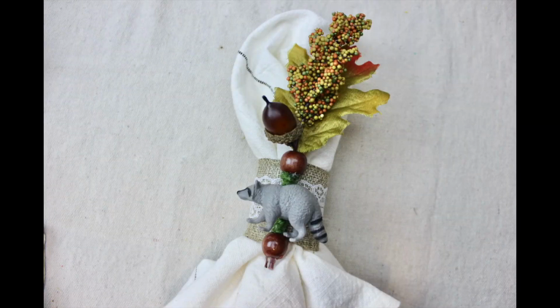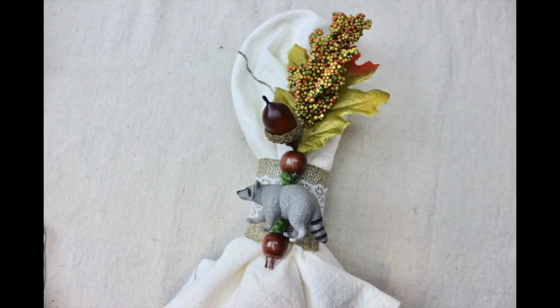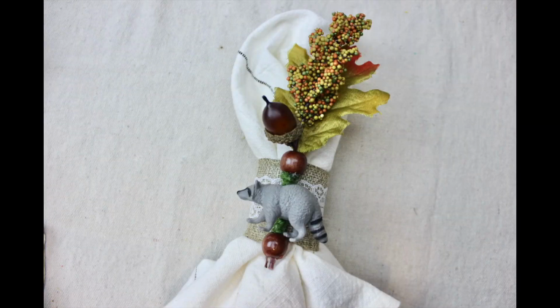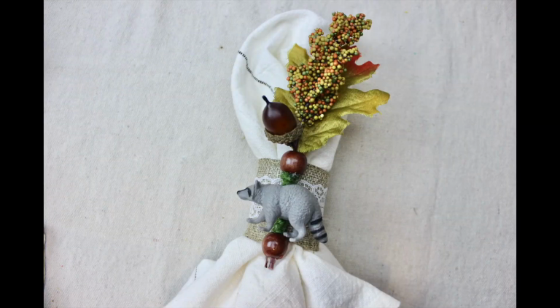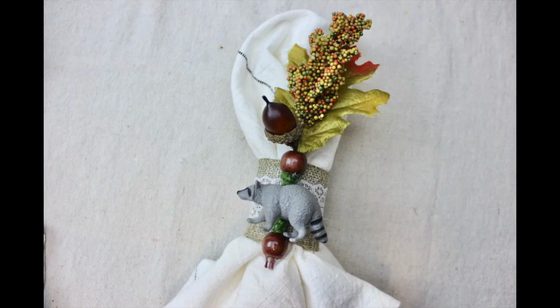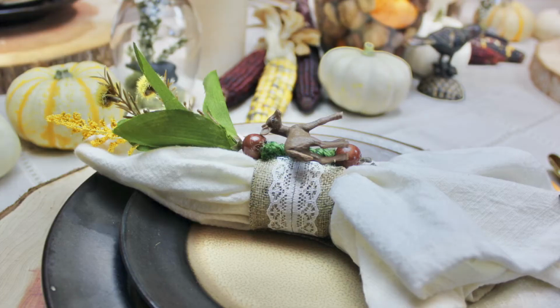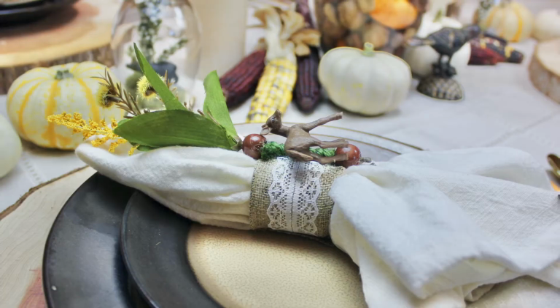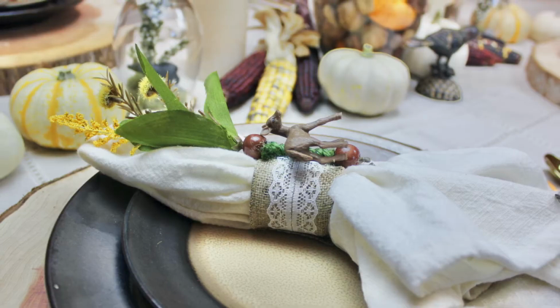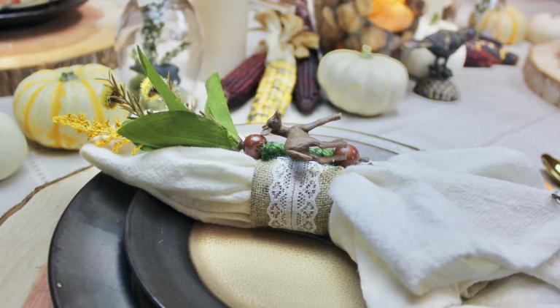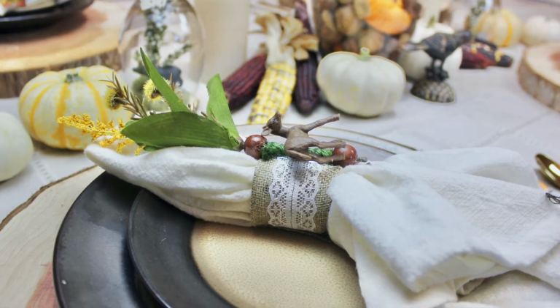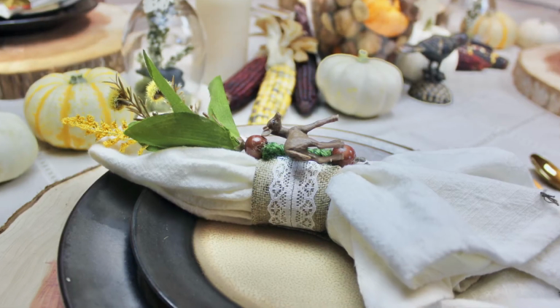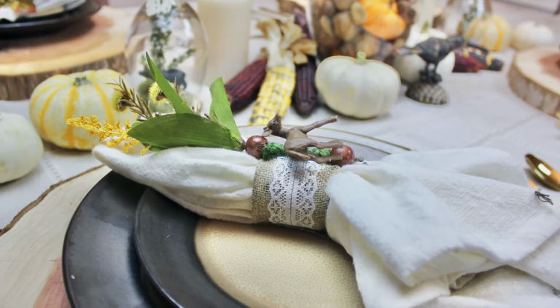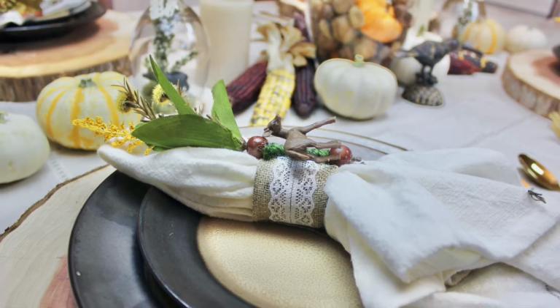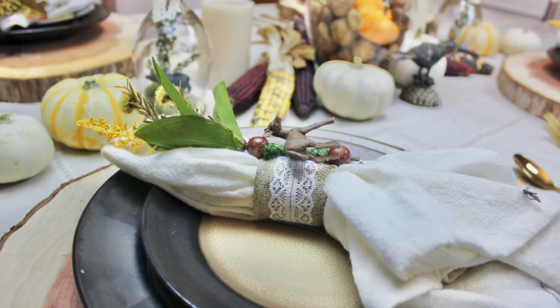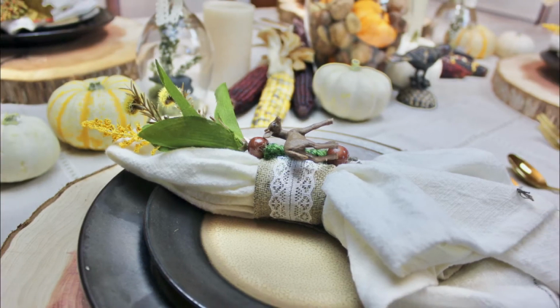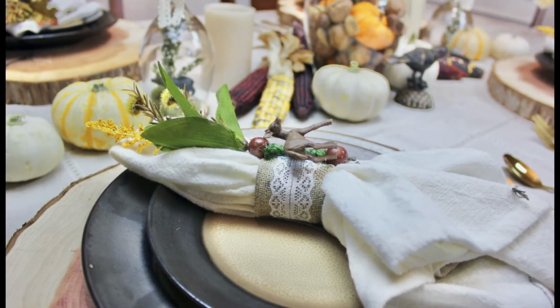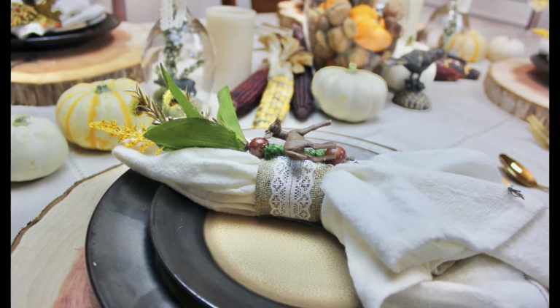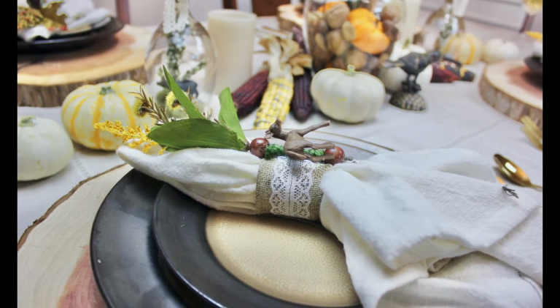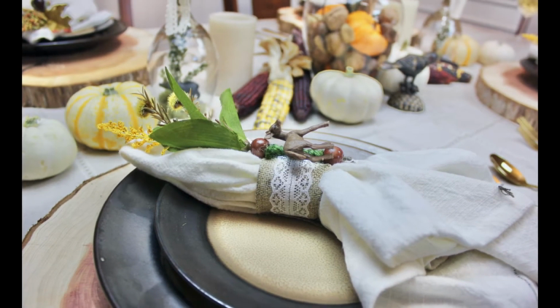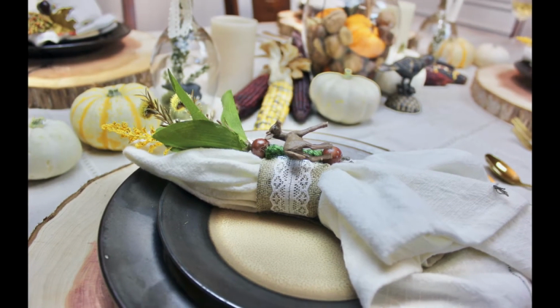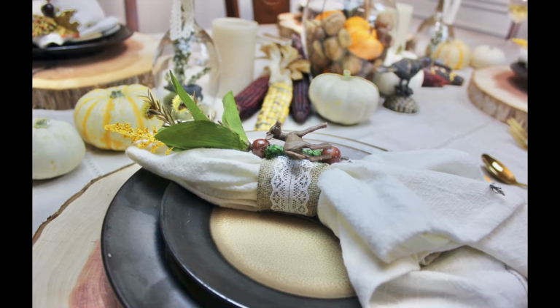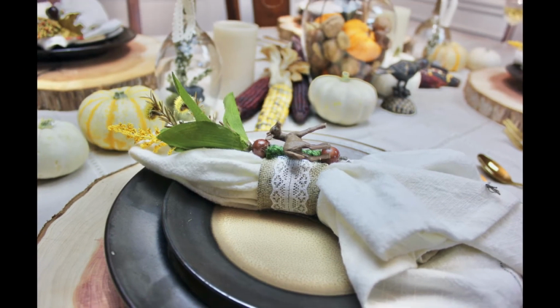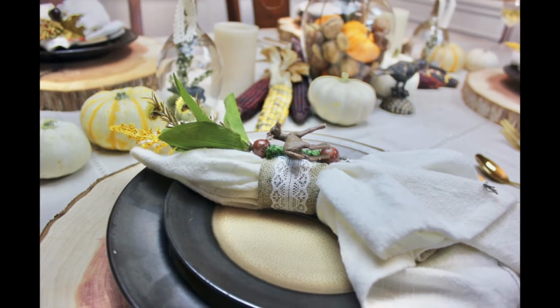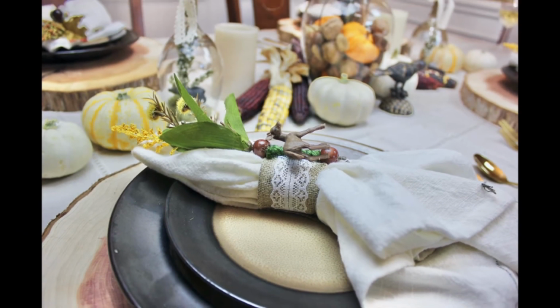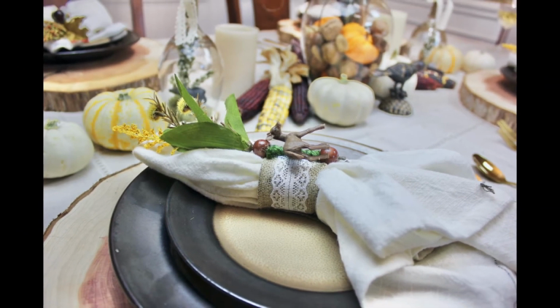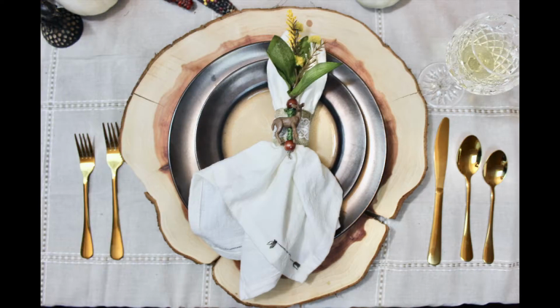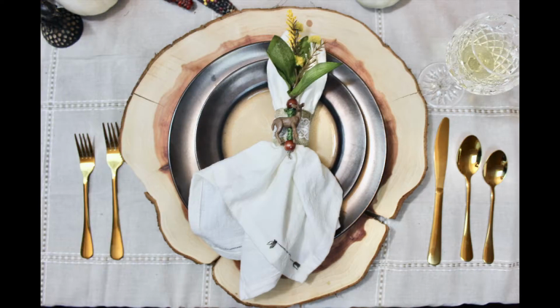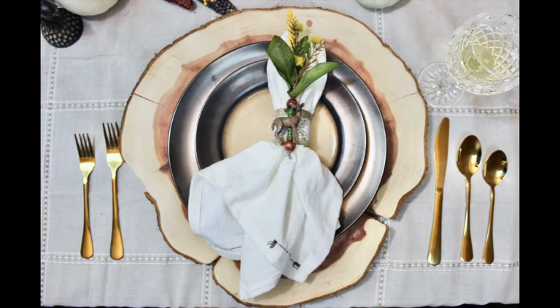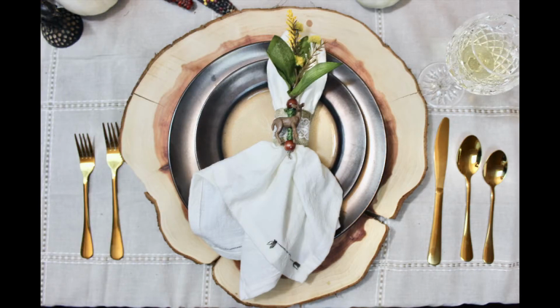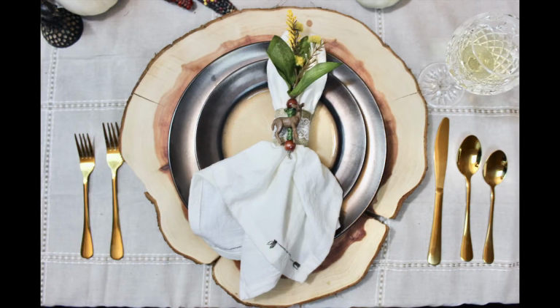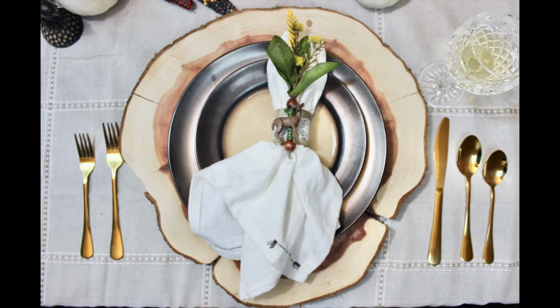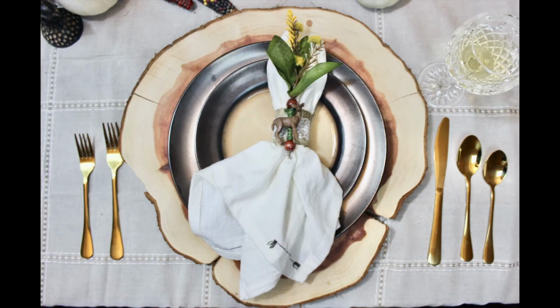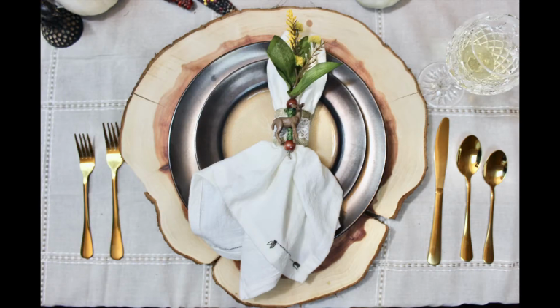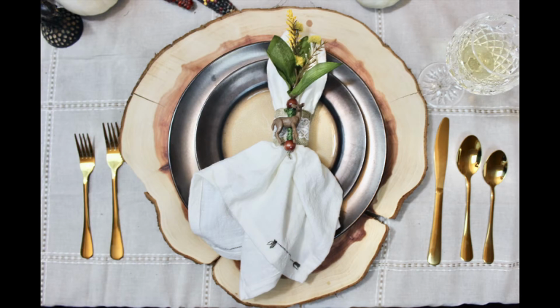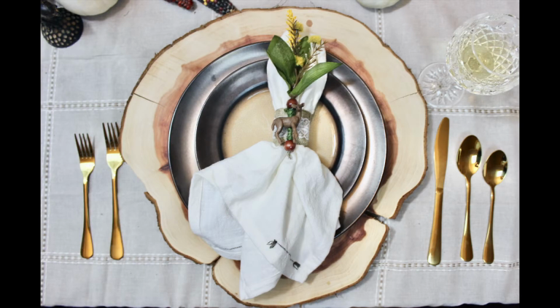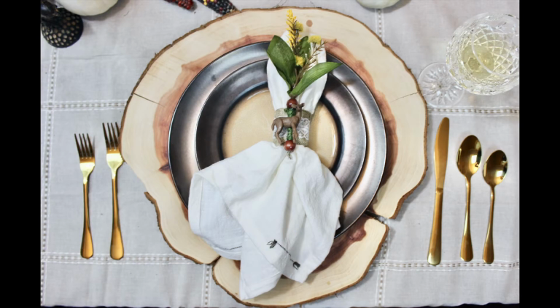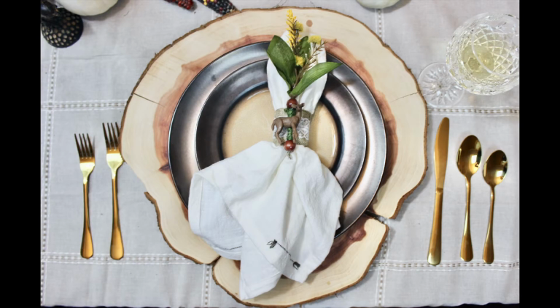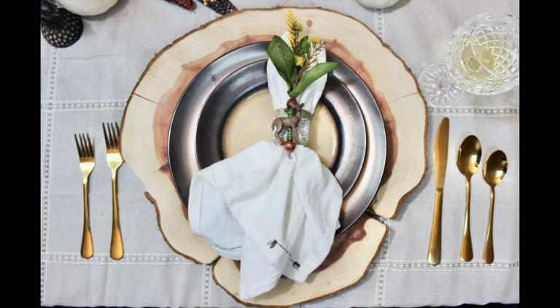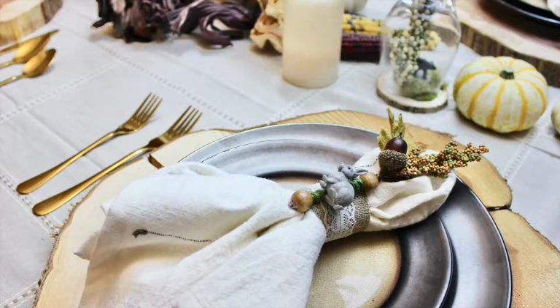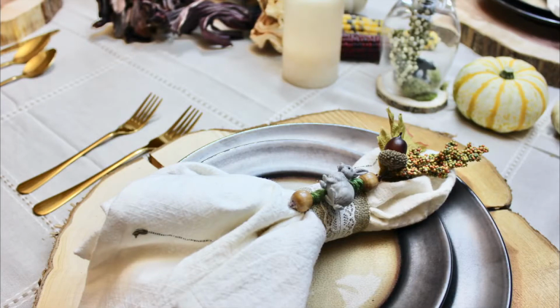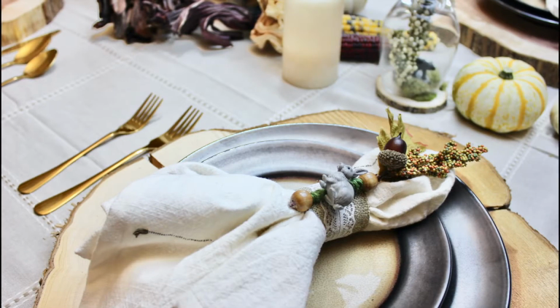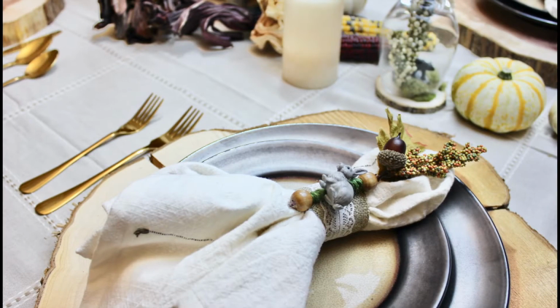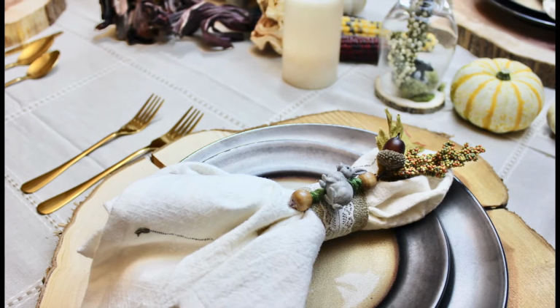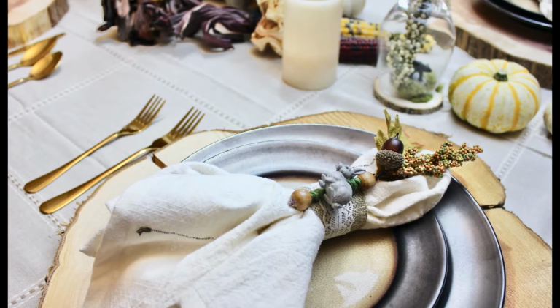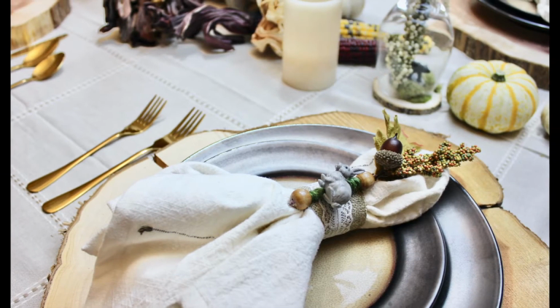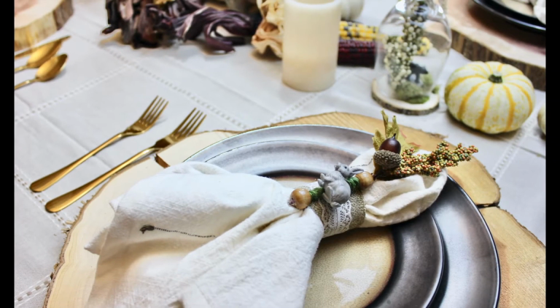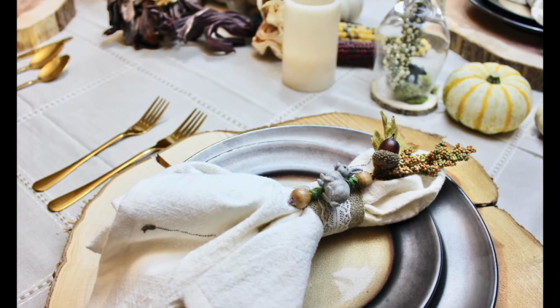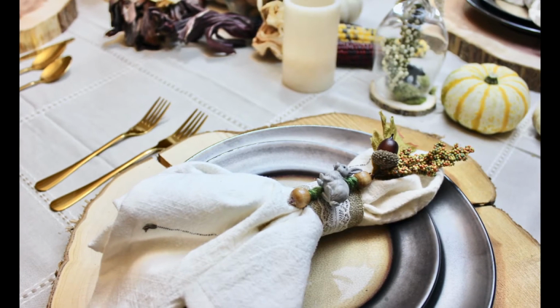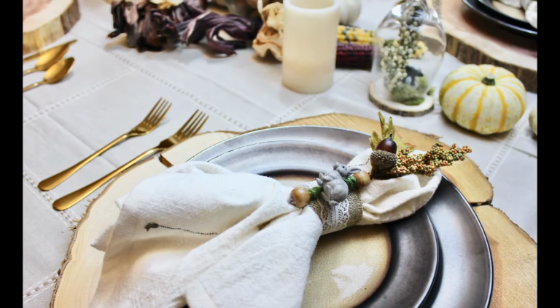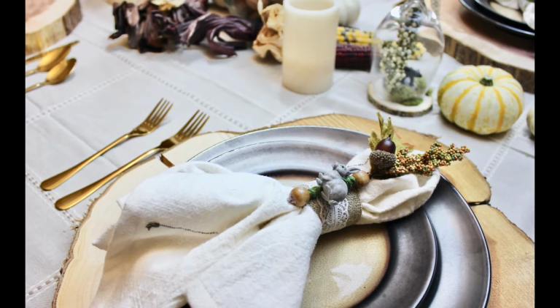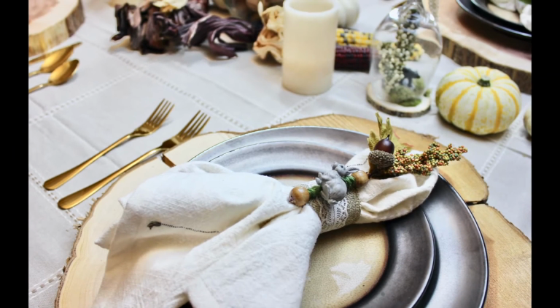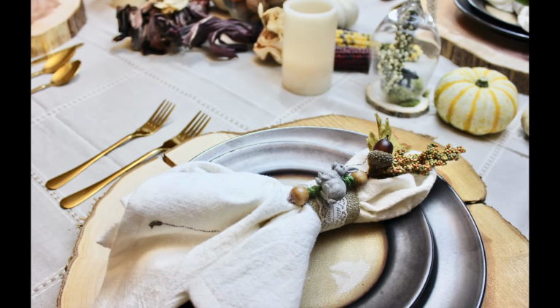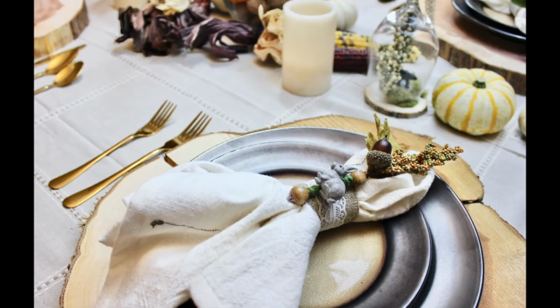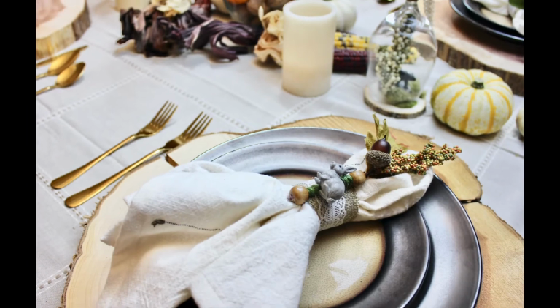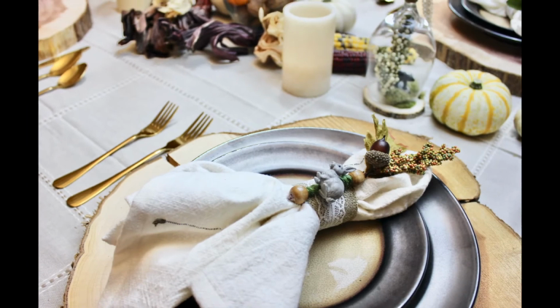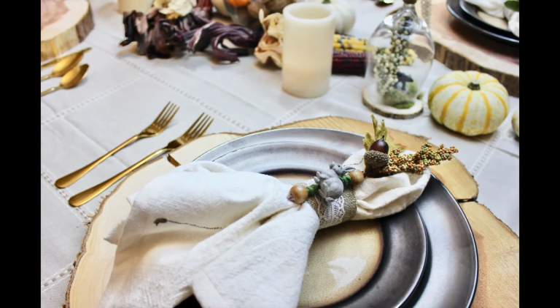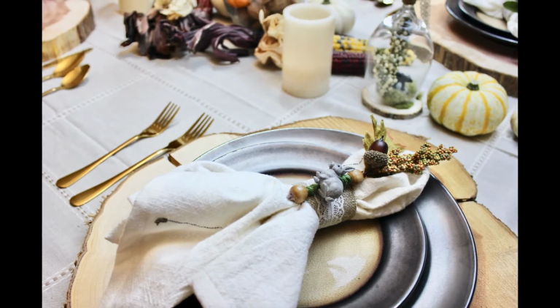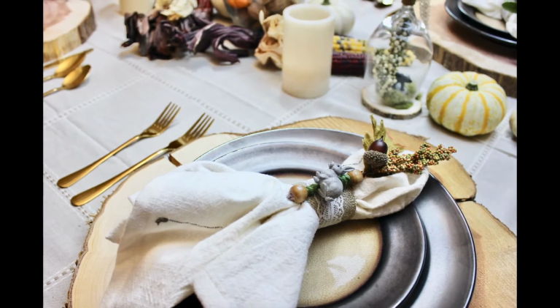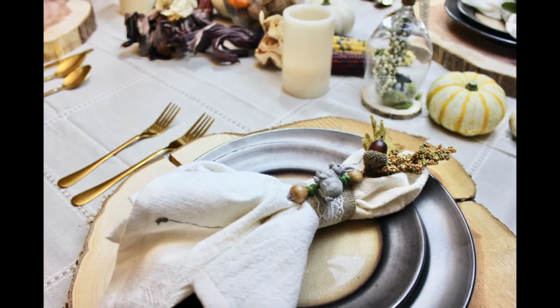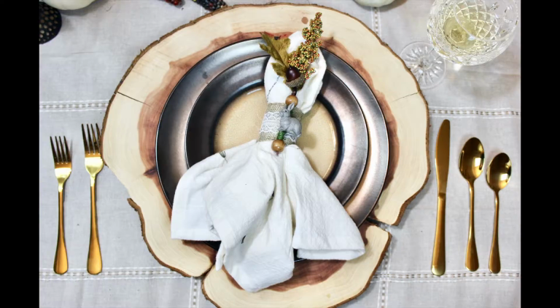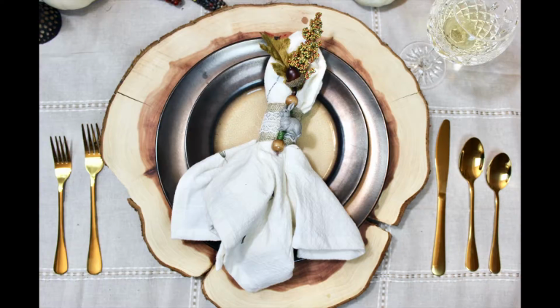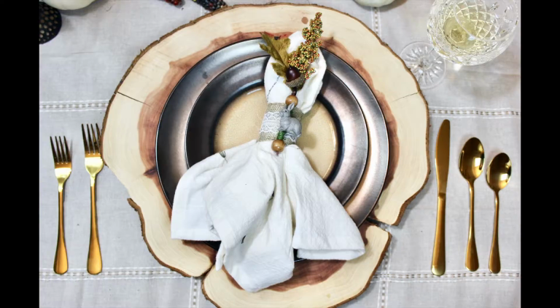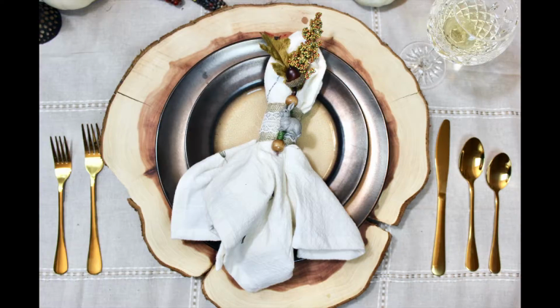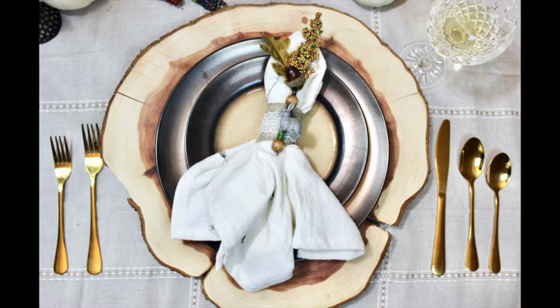These spectacular napkin rings will add a warm seasonal touch to your fall tablescape.